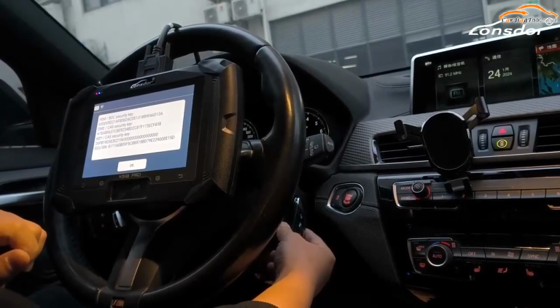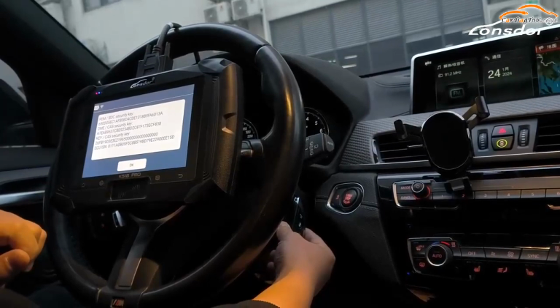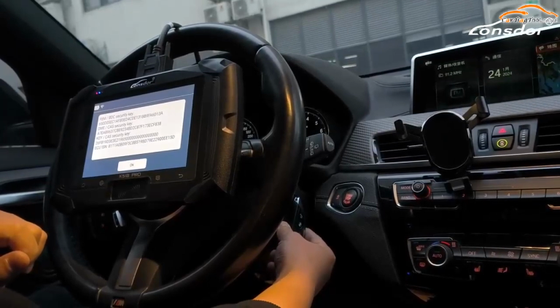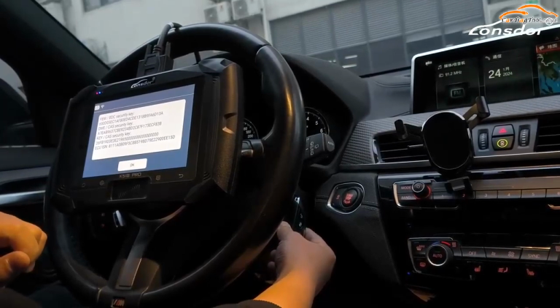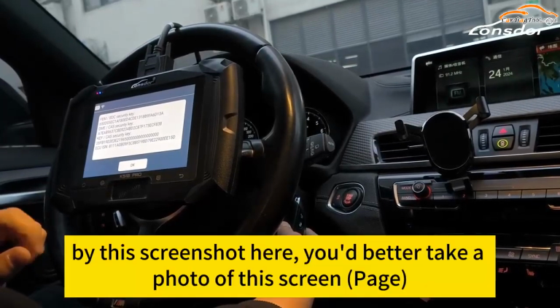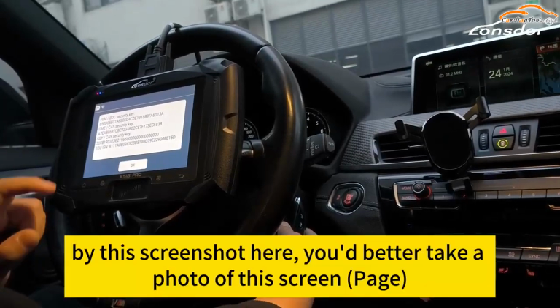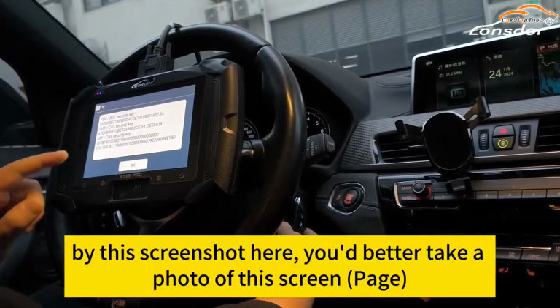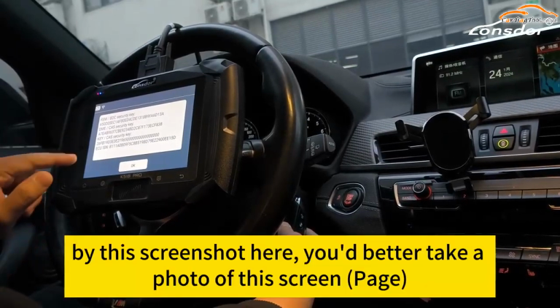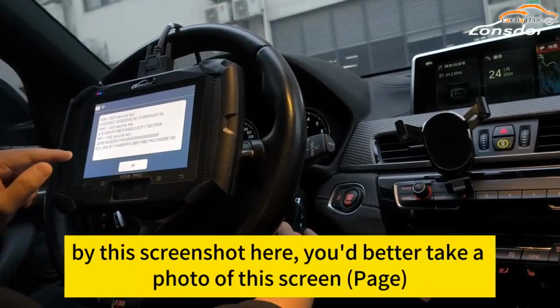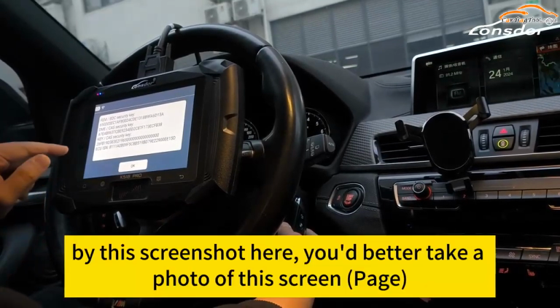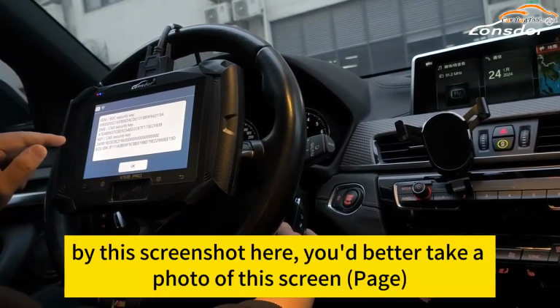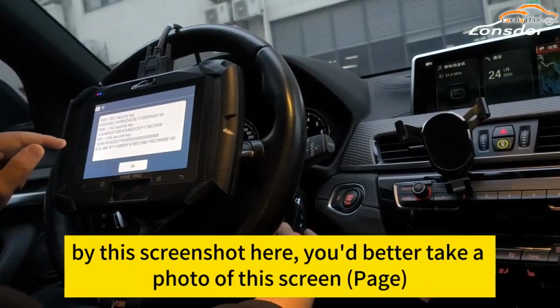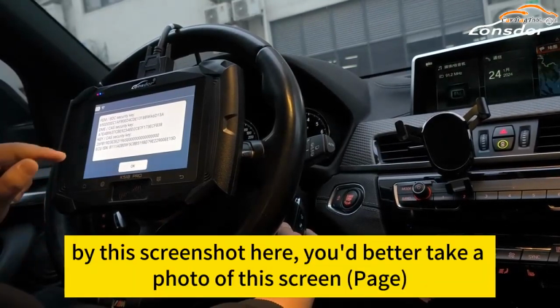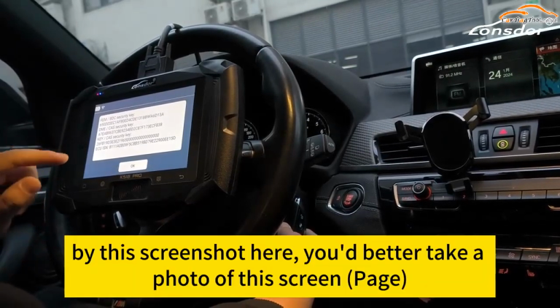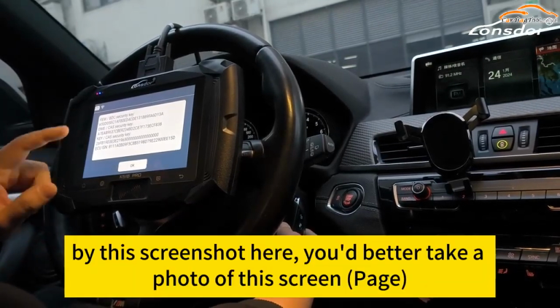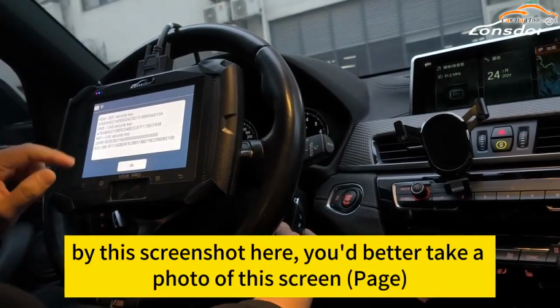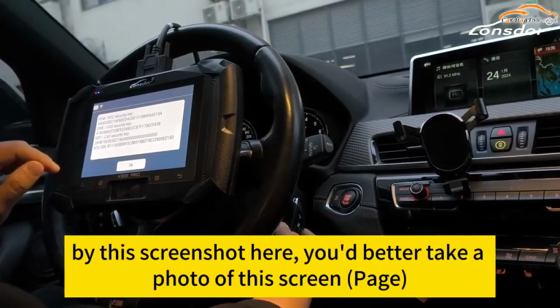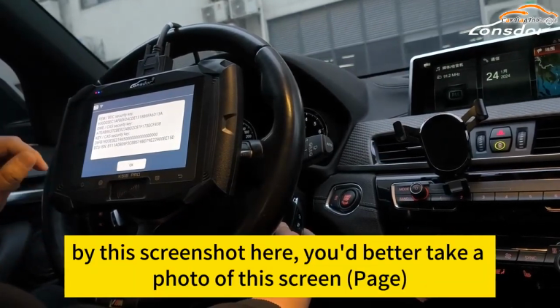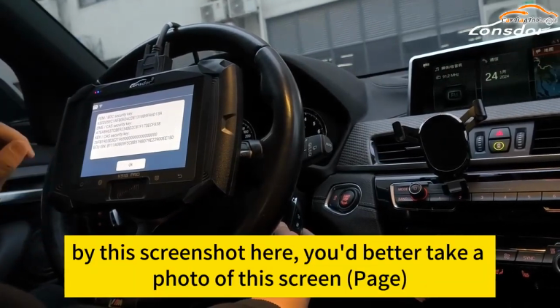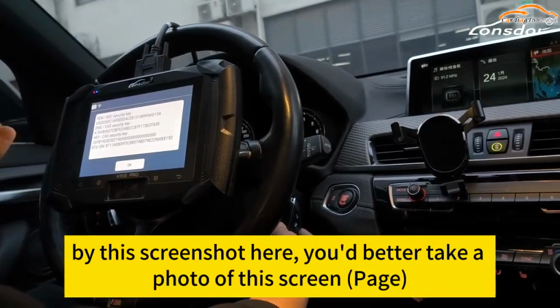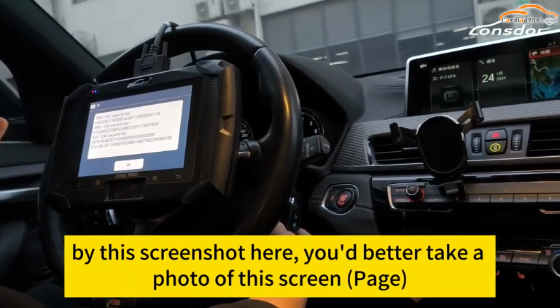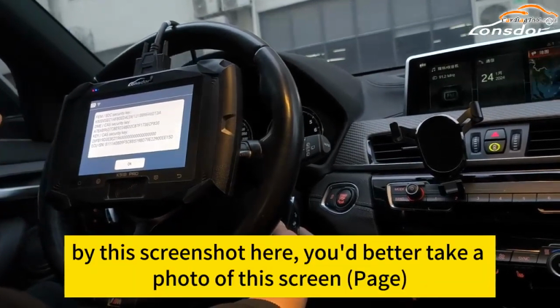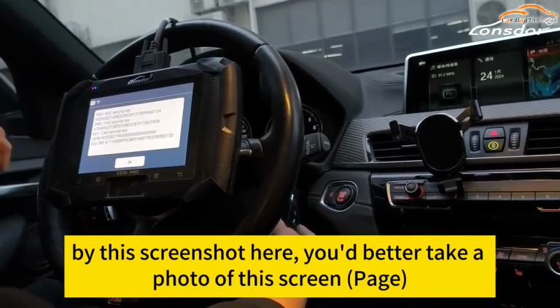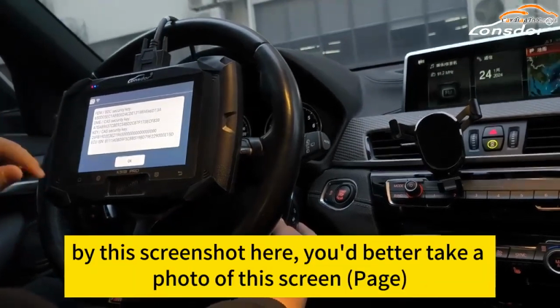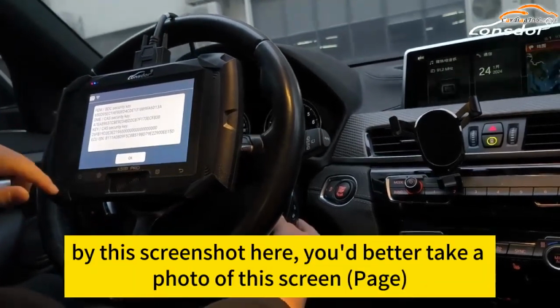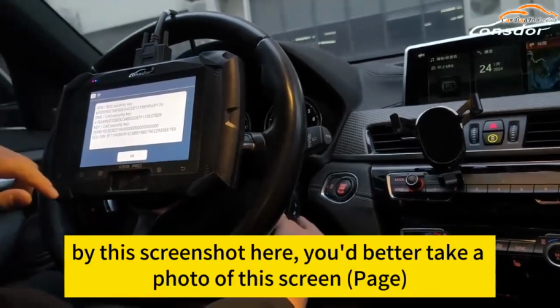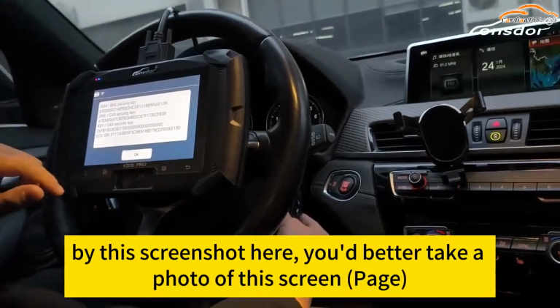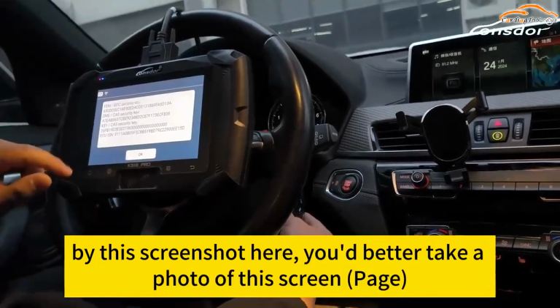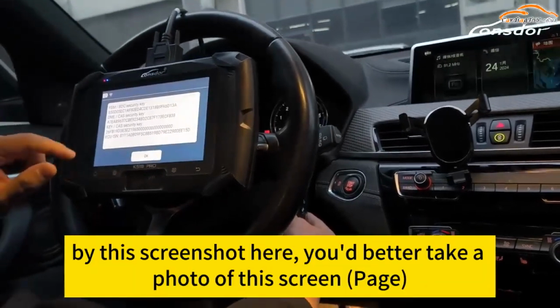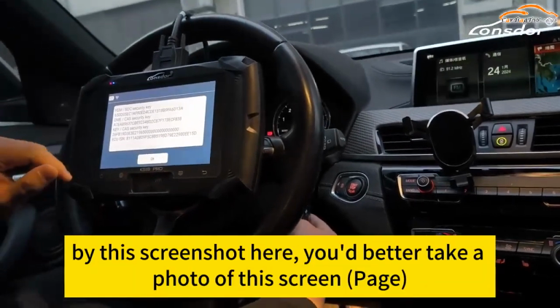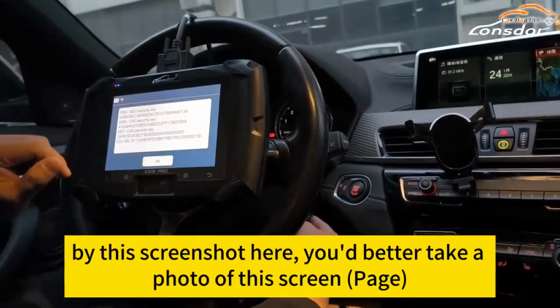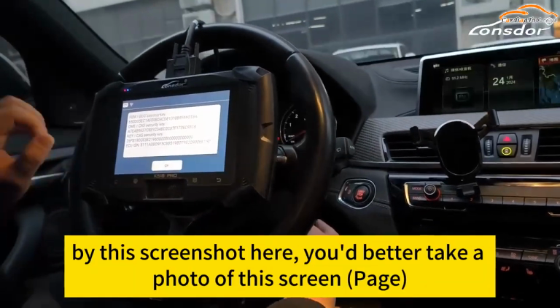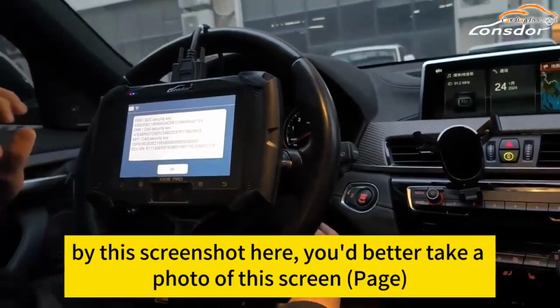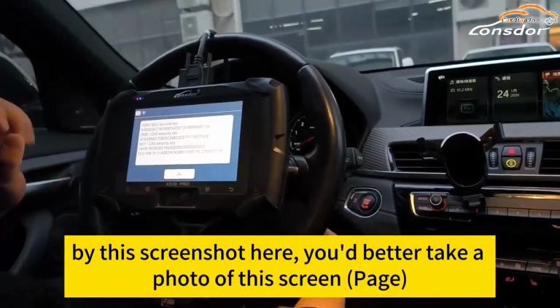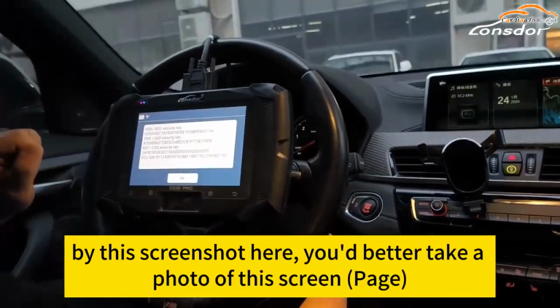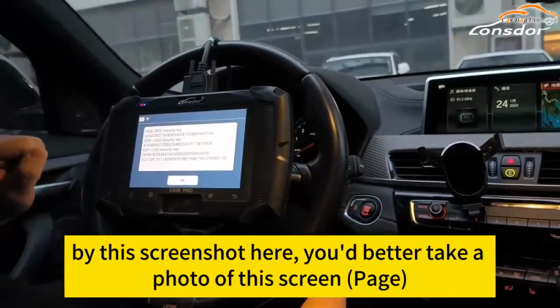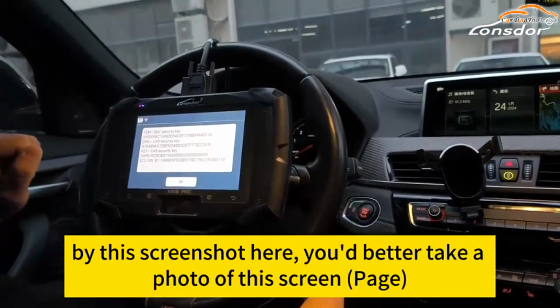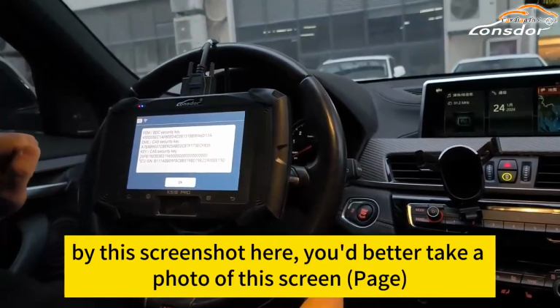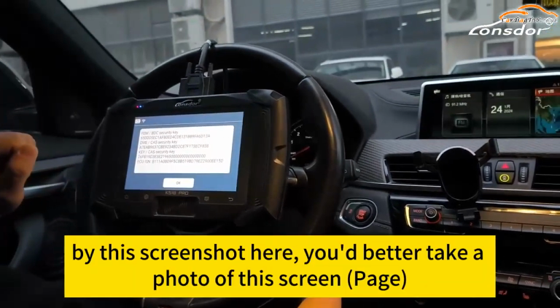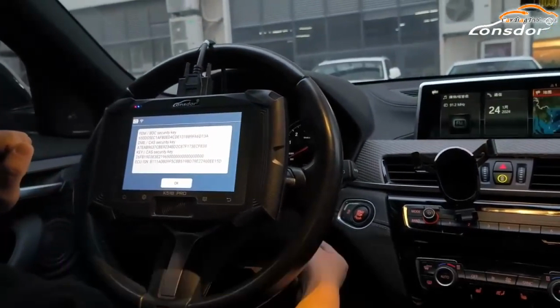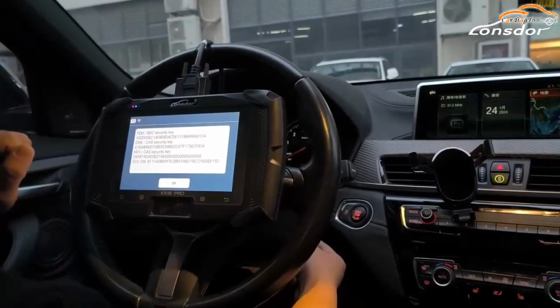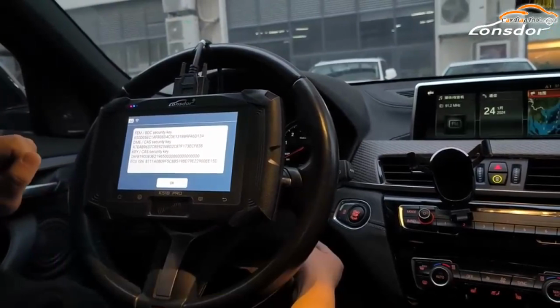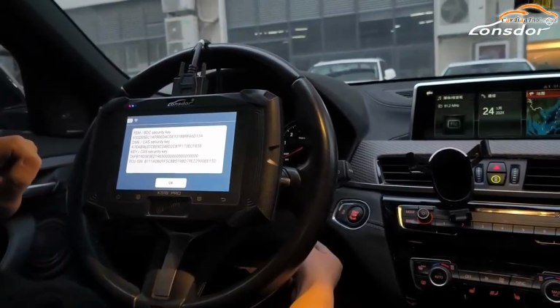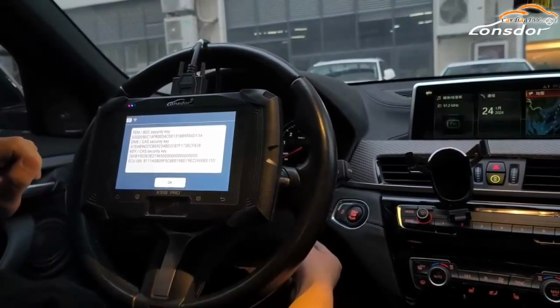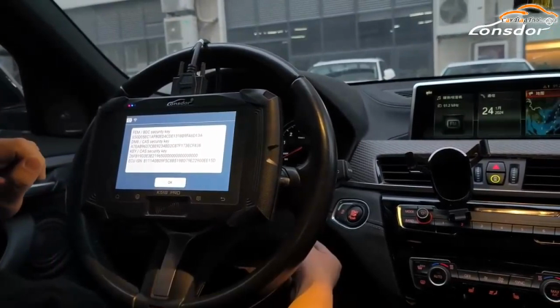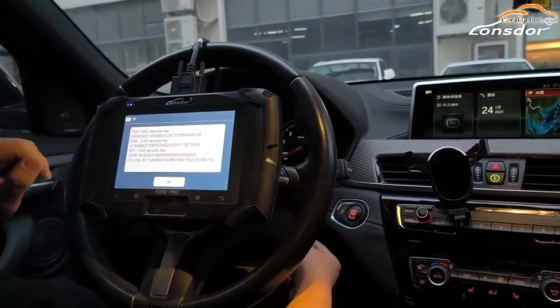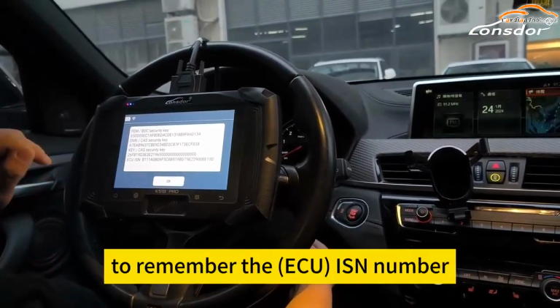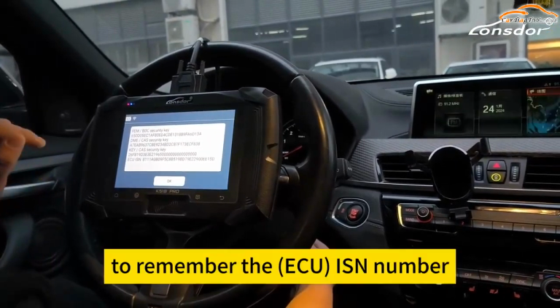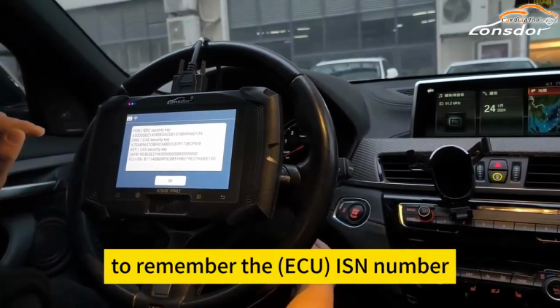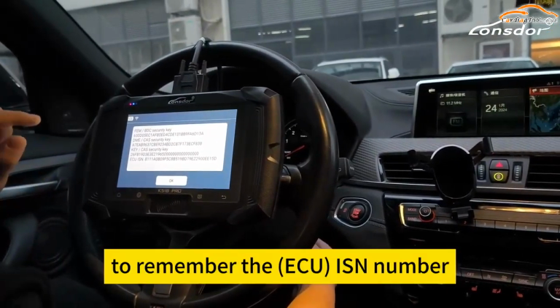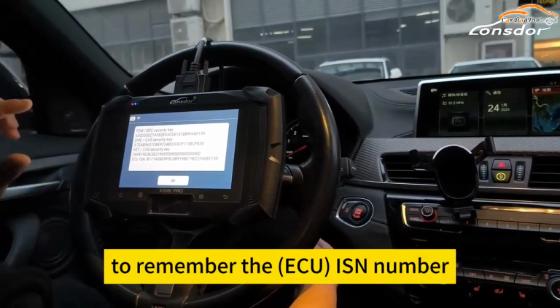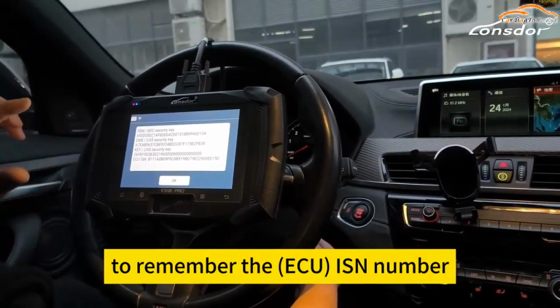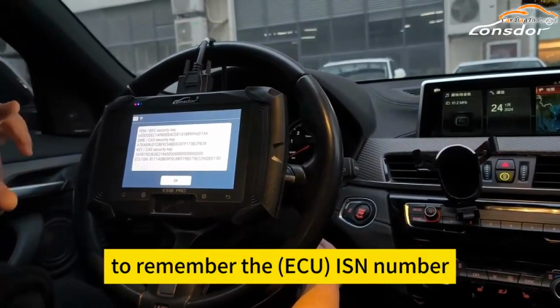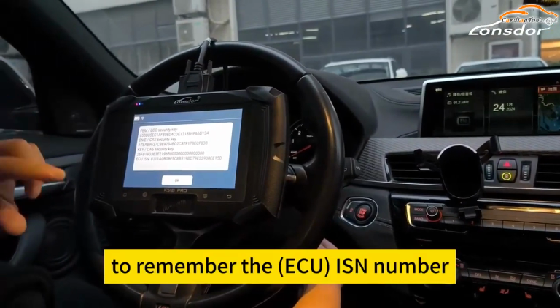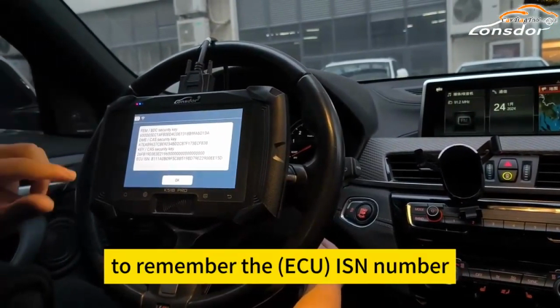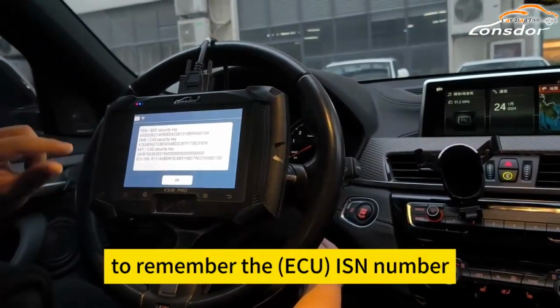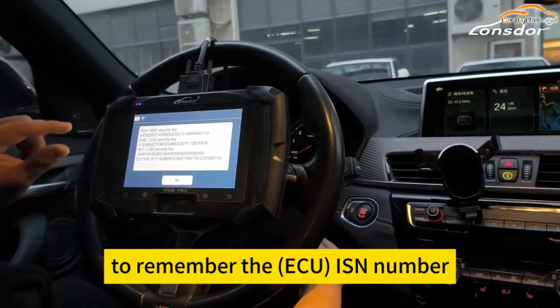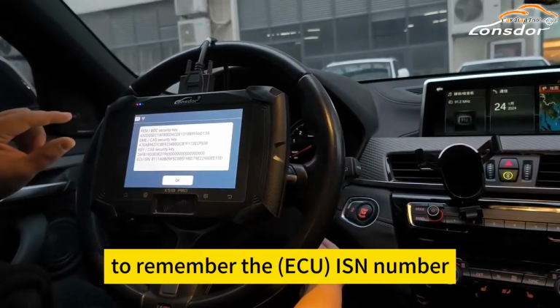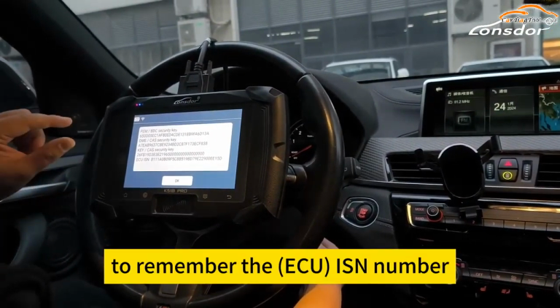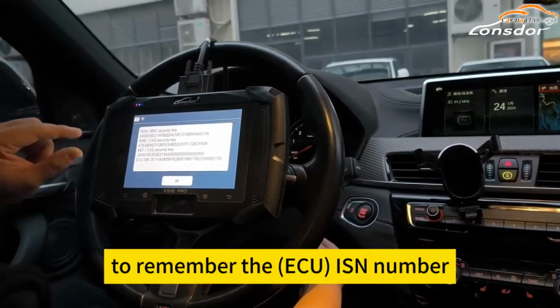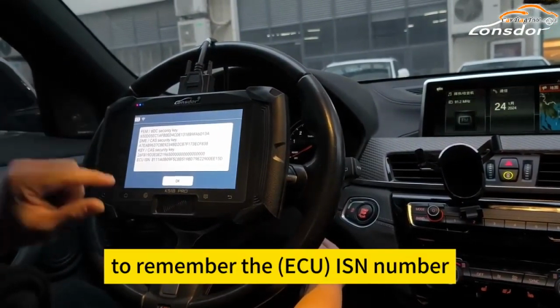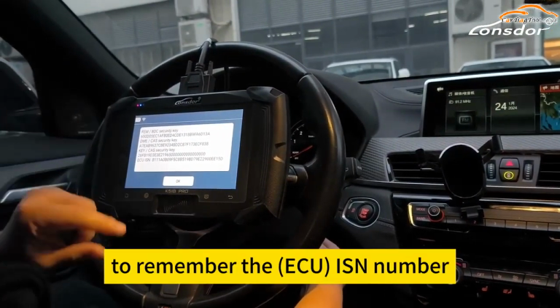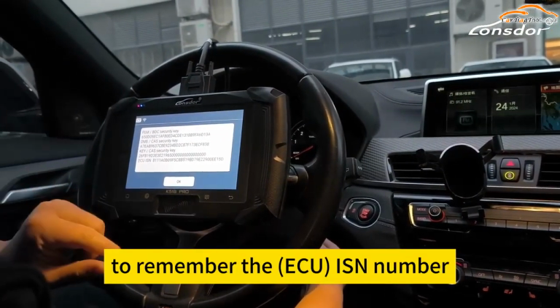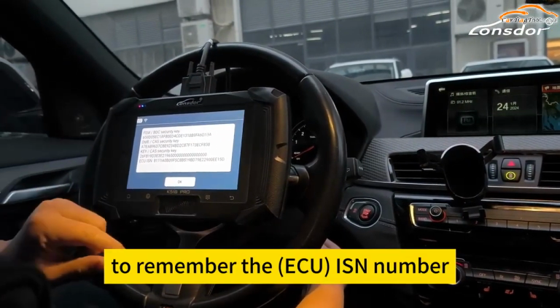At this screenshot, it is better to take a photo of this screen to remember the ID number.